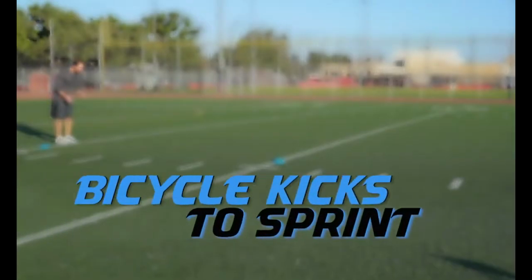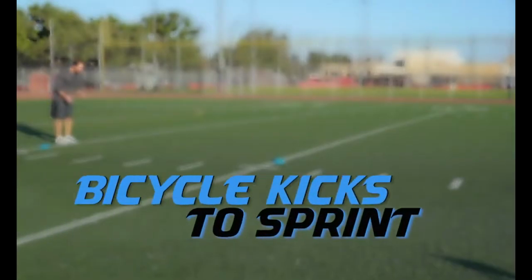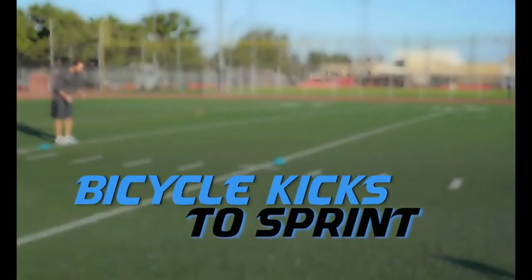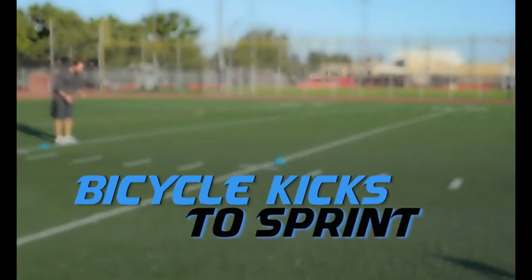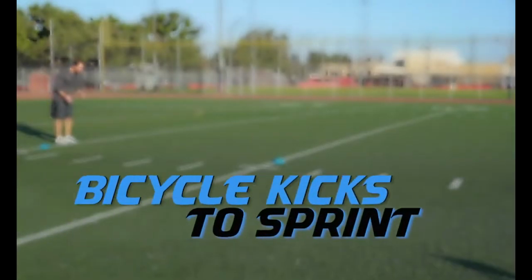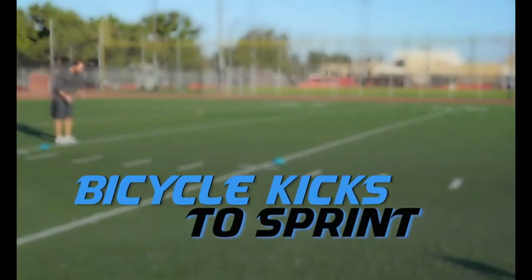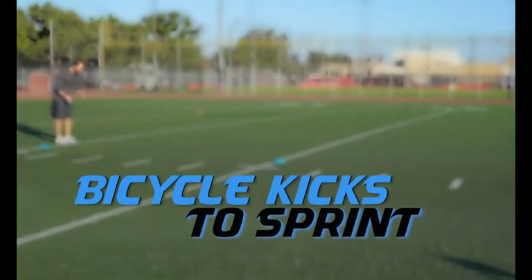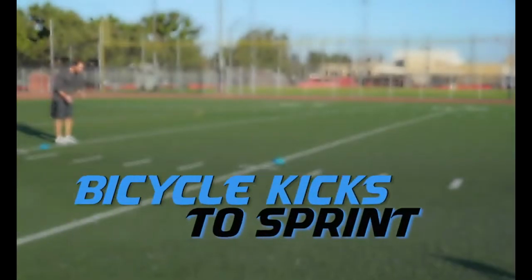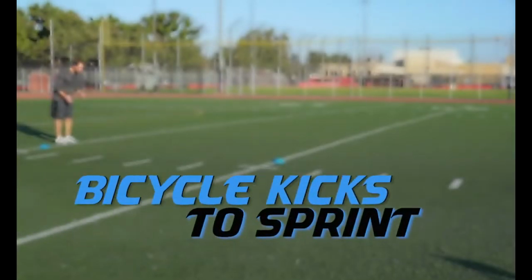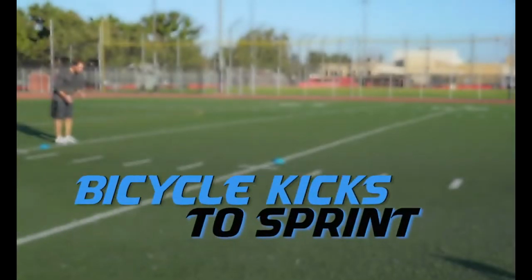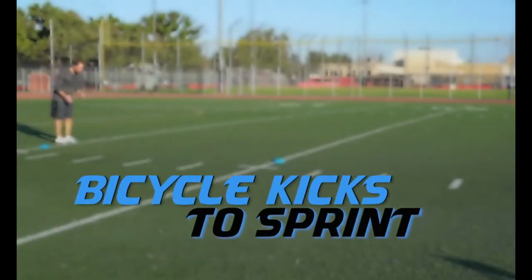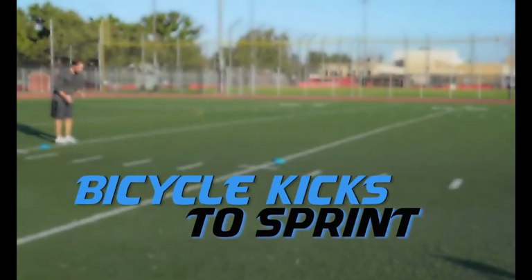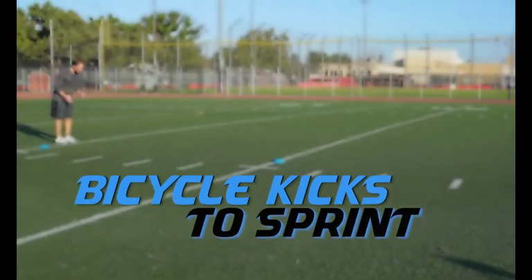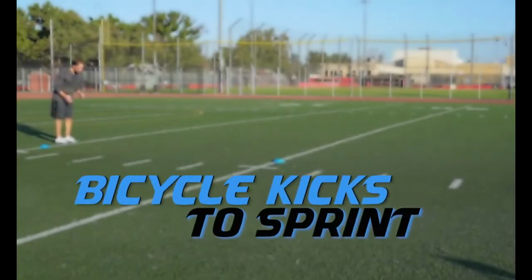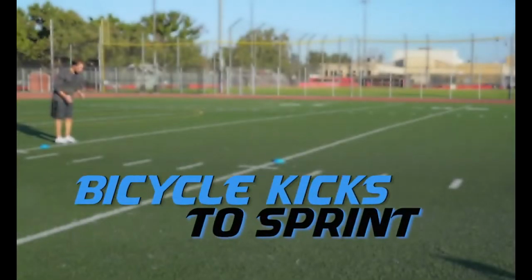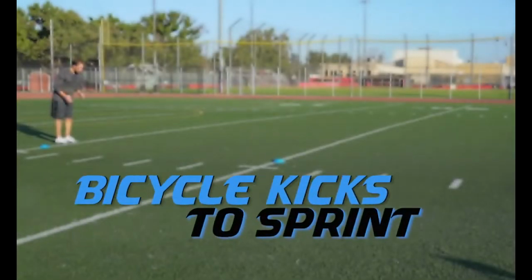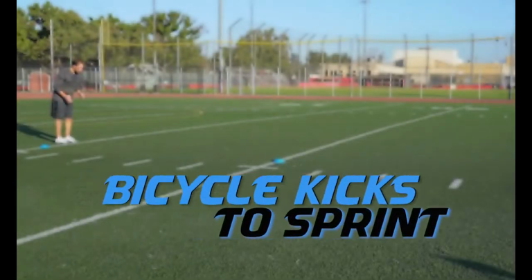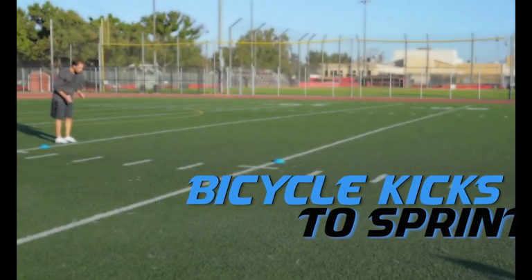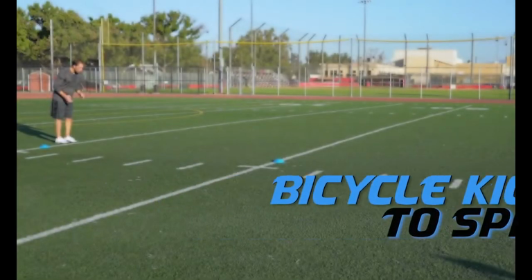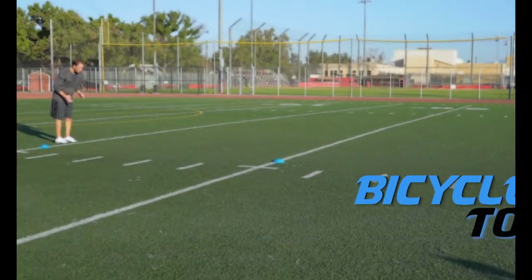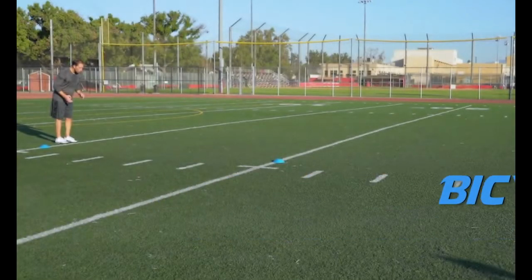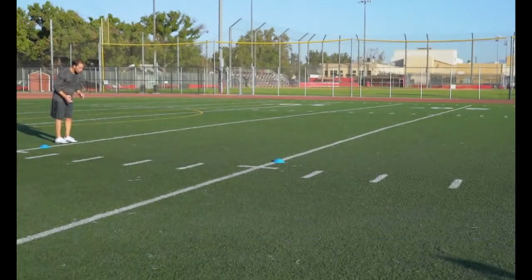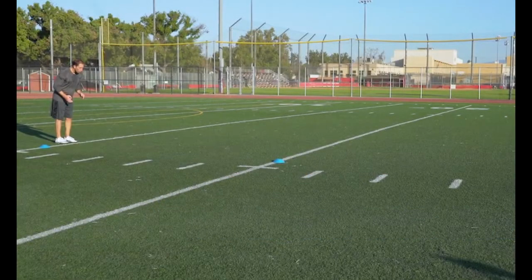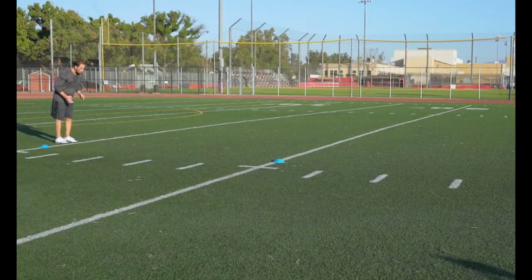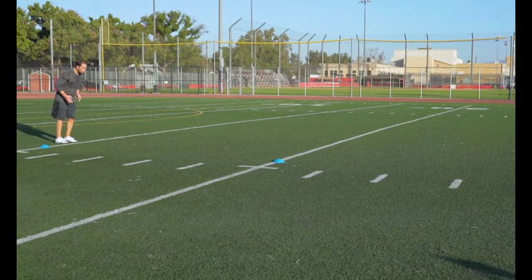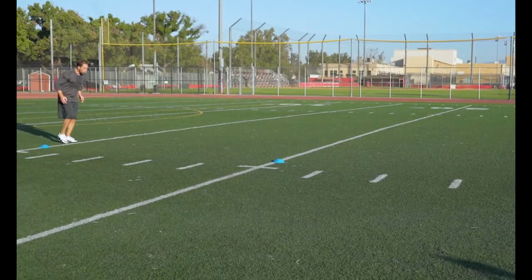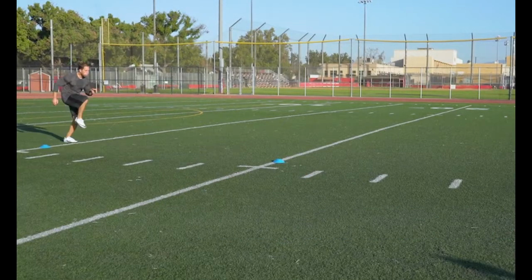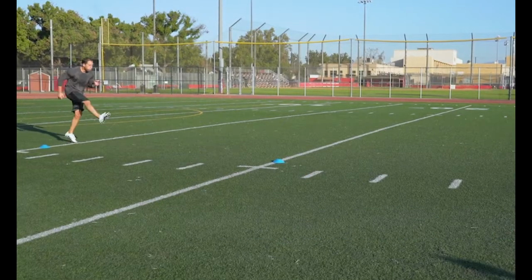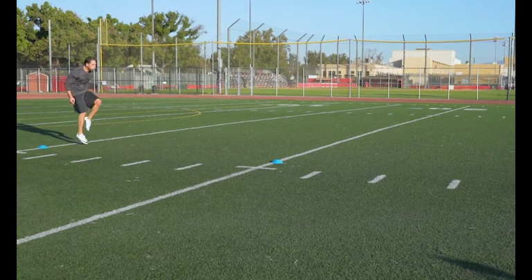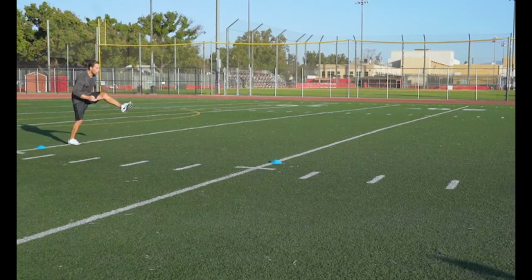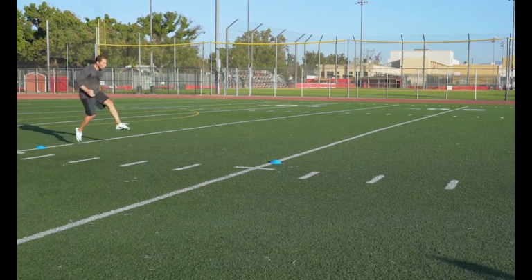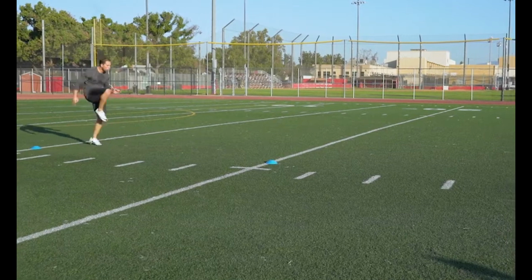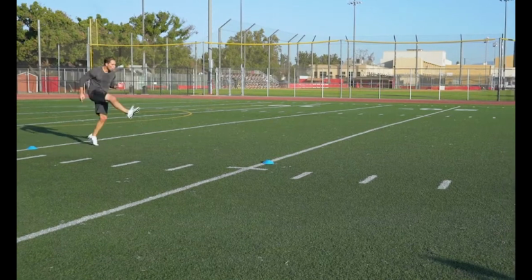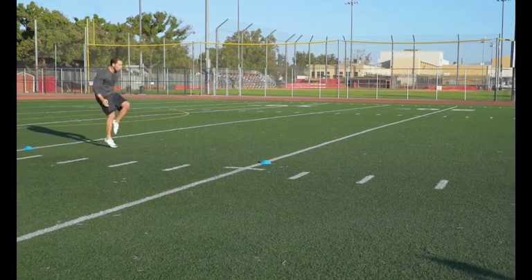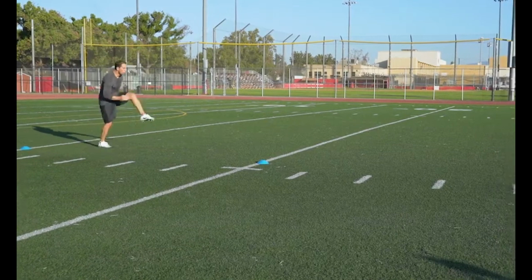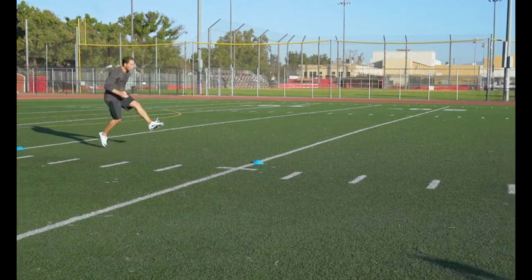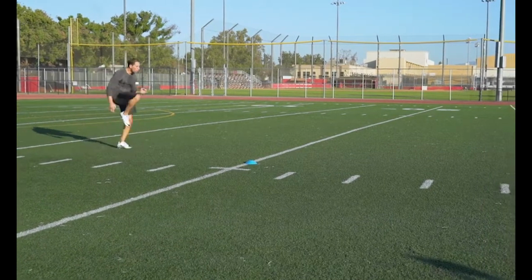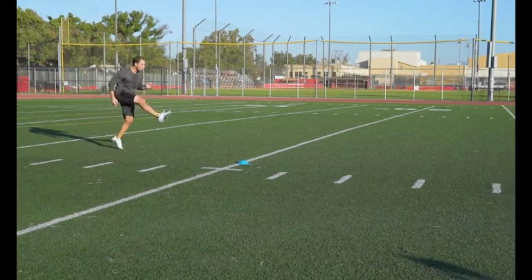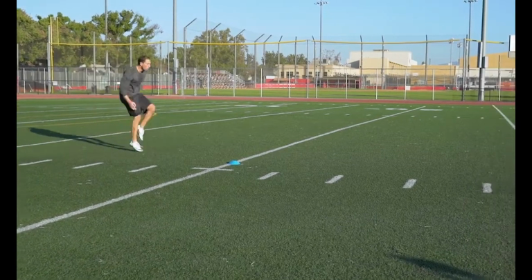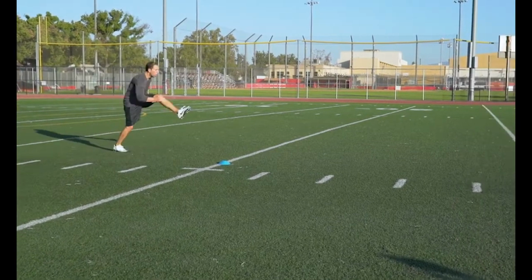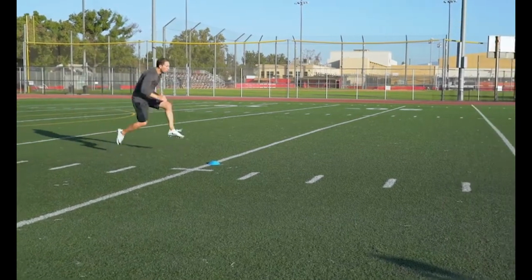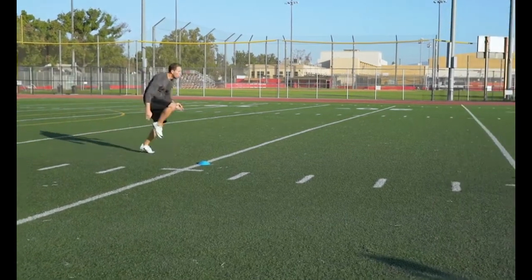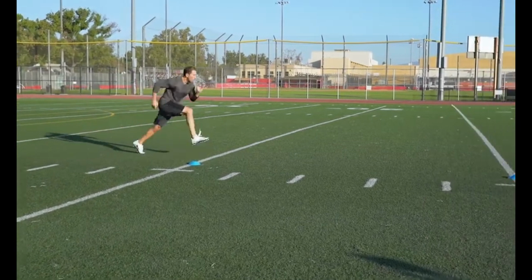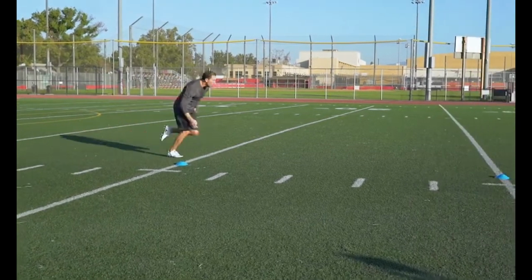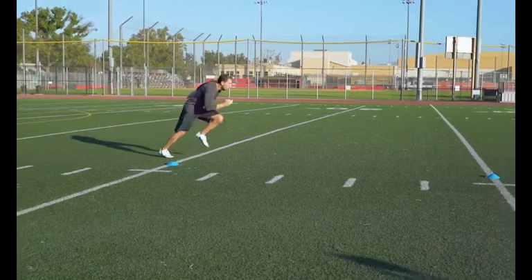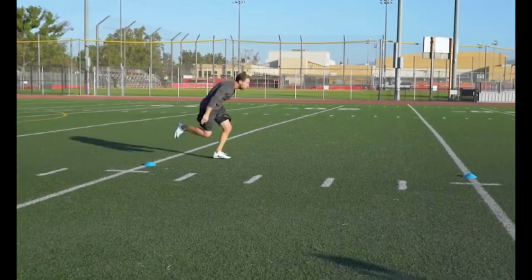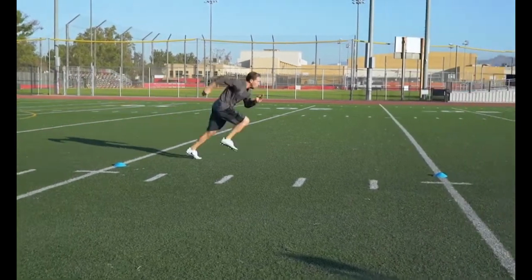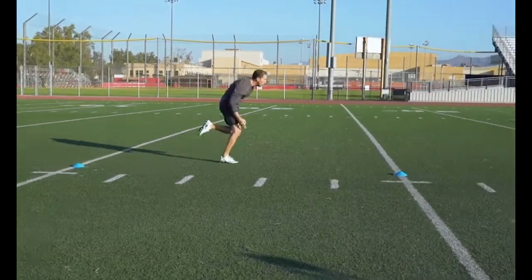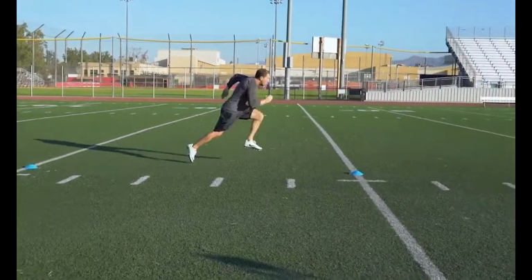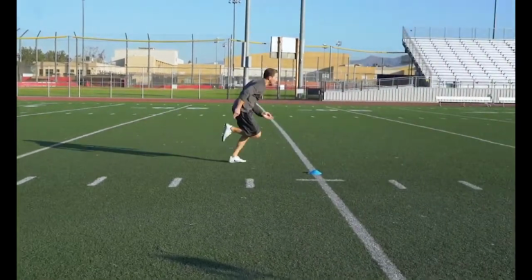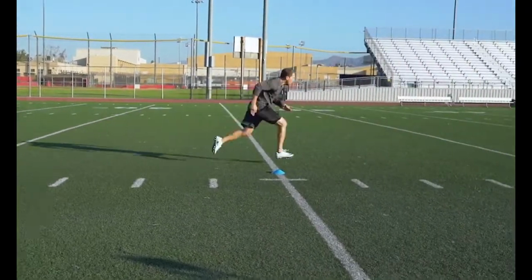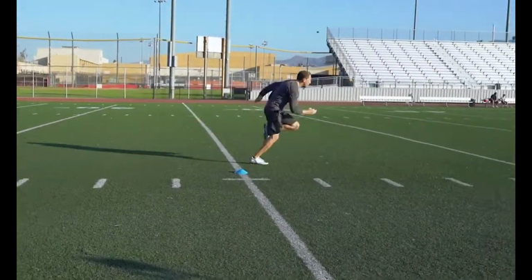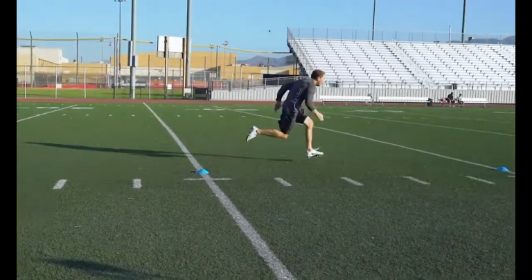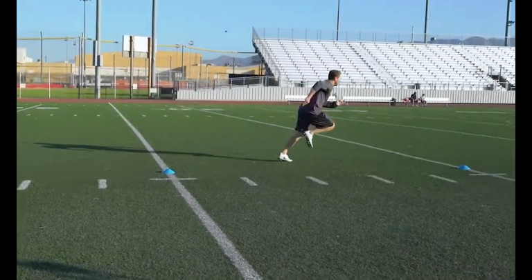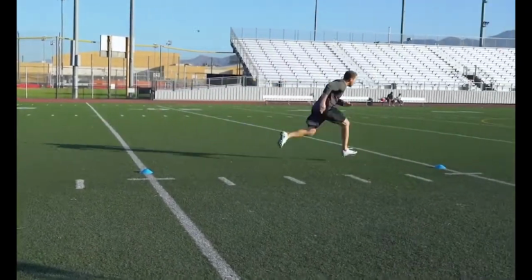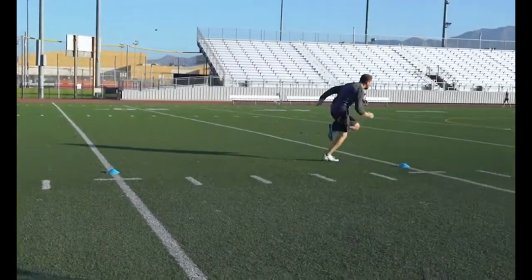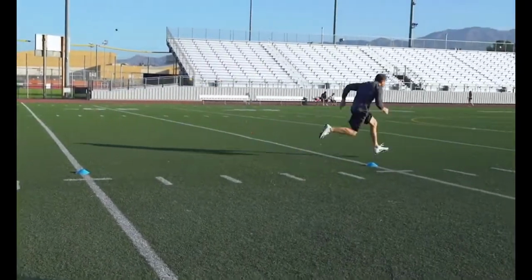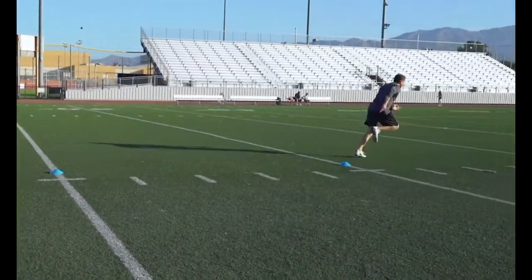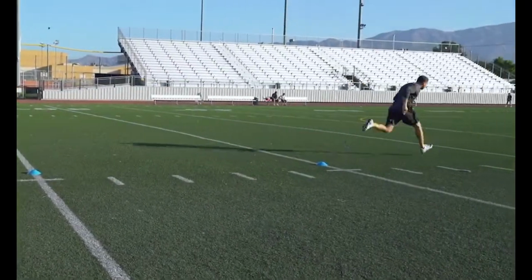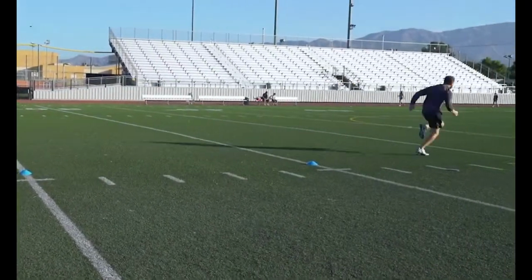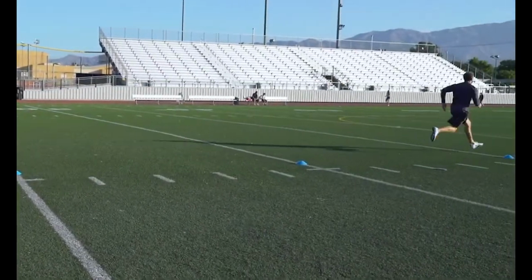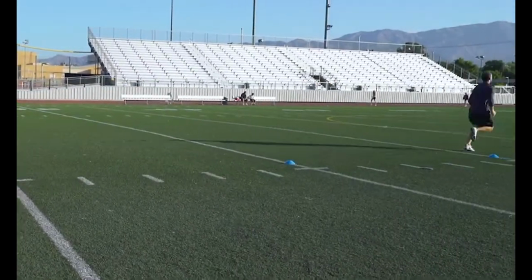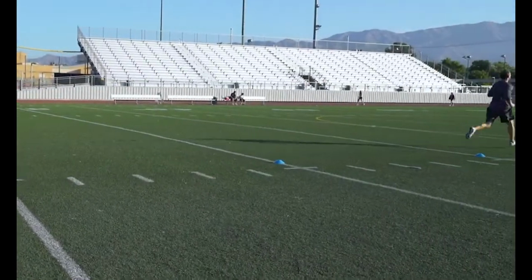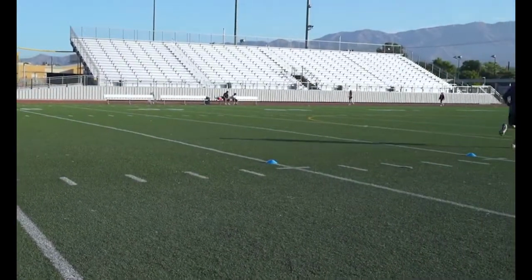Bicycle Kicks to Sprint: Really focus on the smoothest transition into that sprint as possible. And finish through that cone at 20 yards every time.